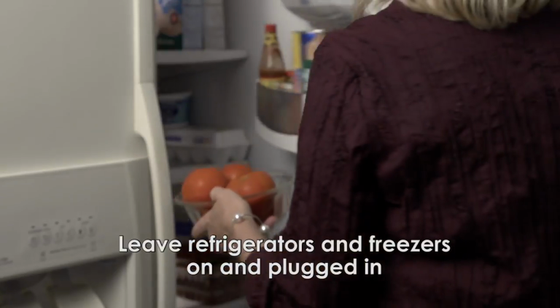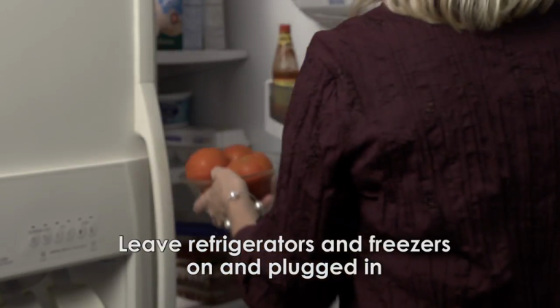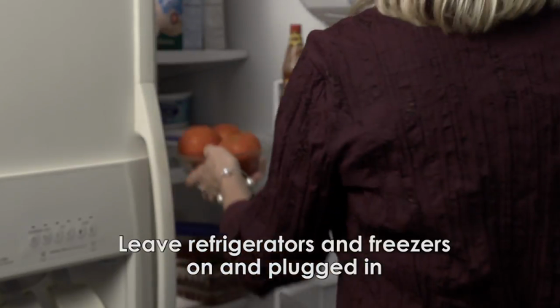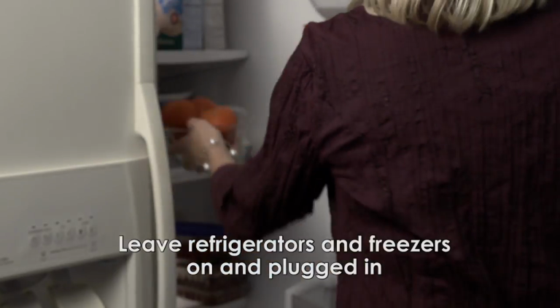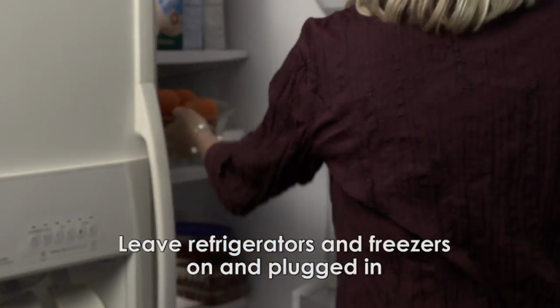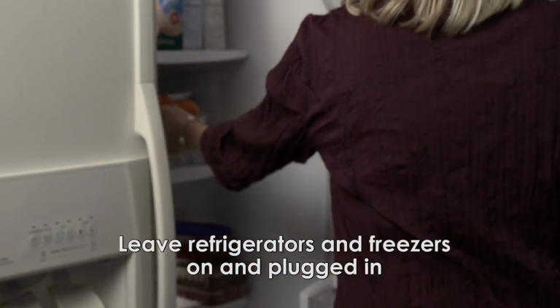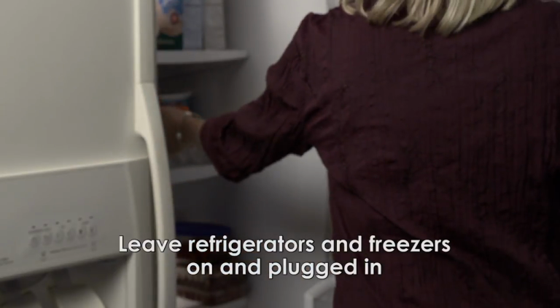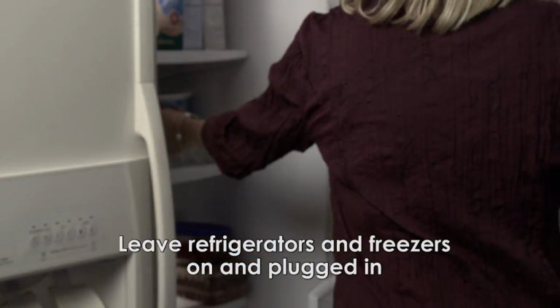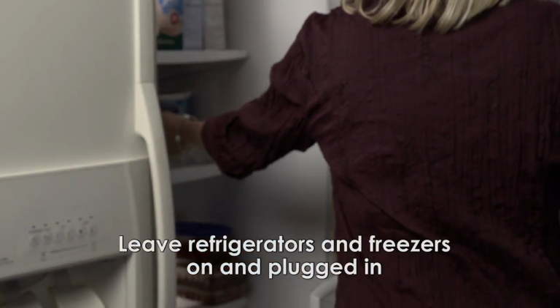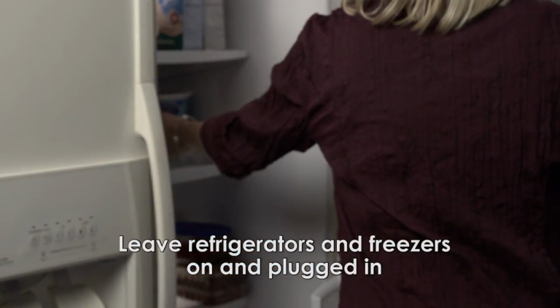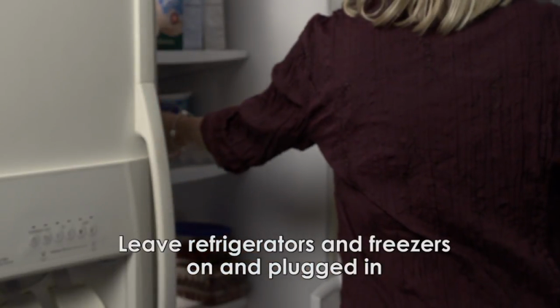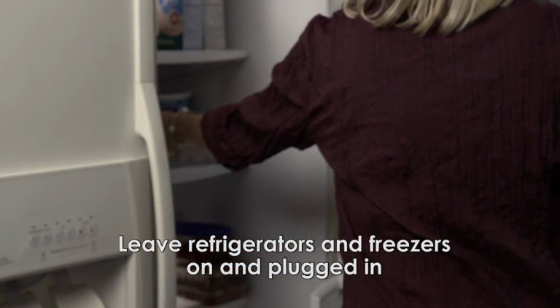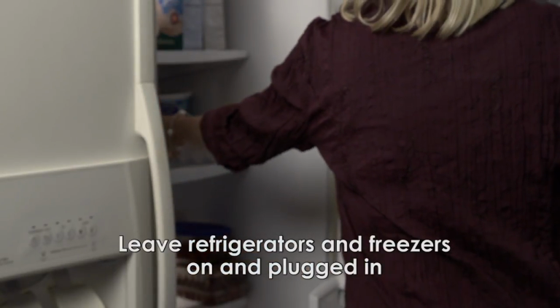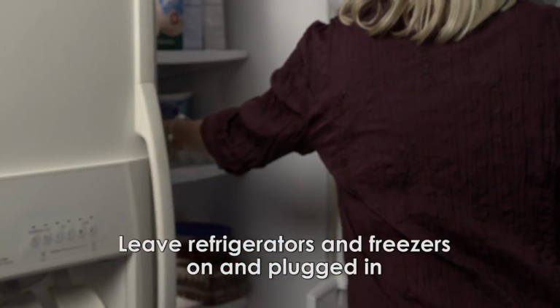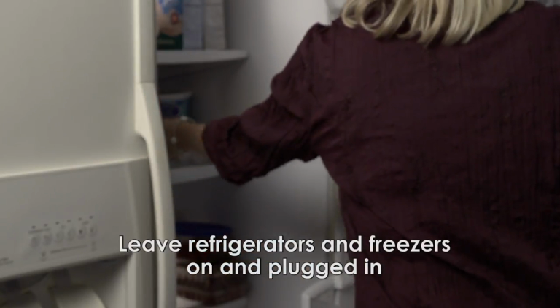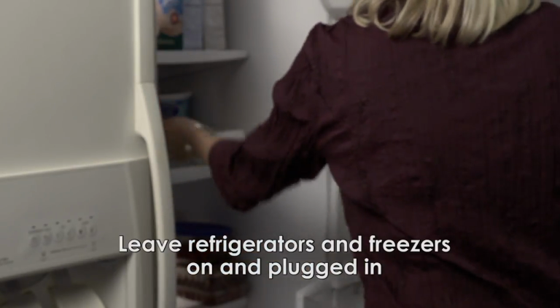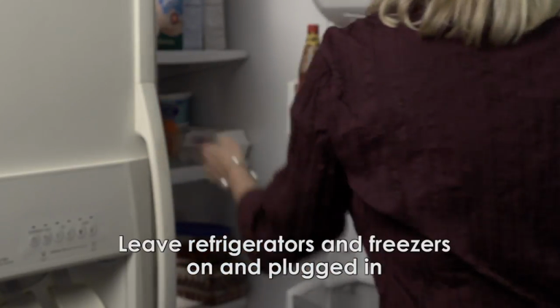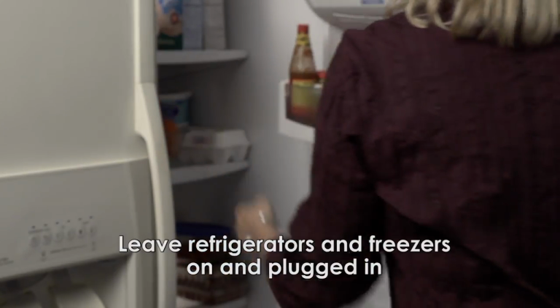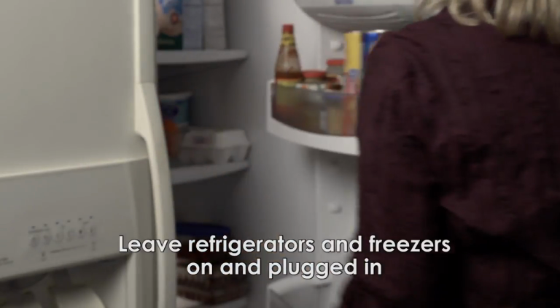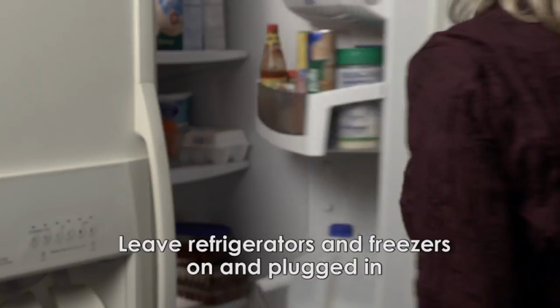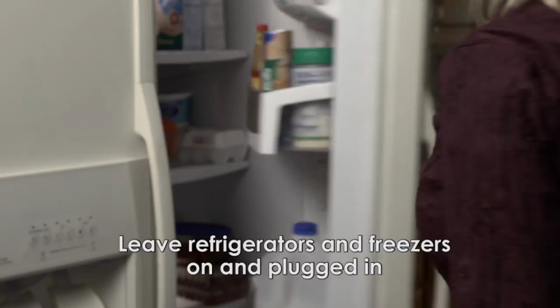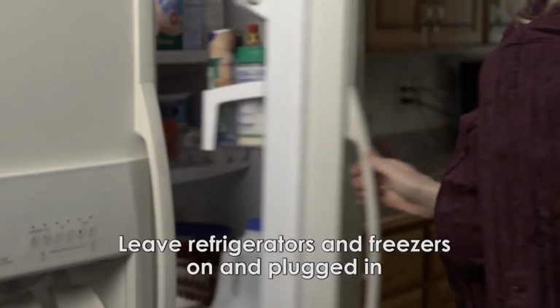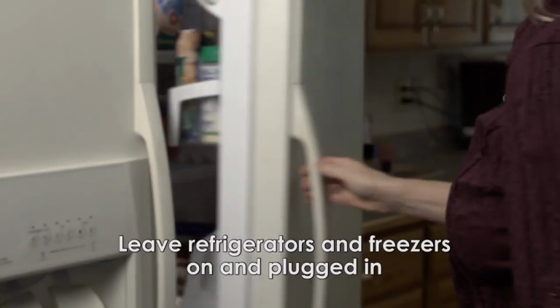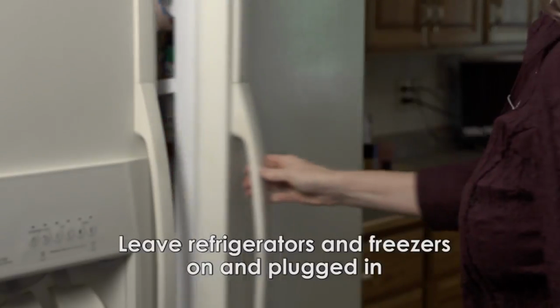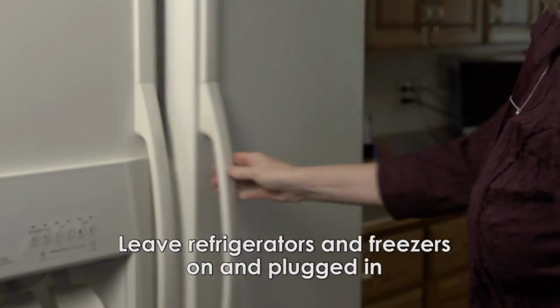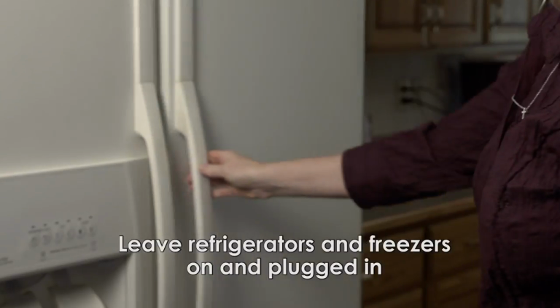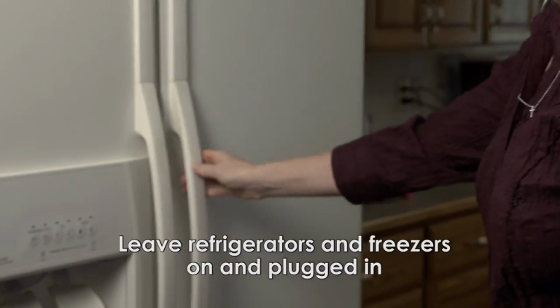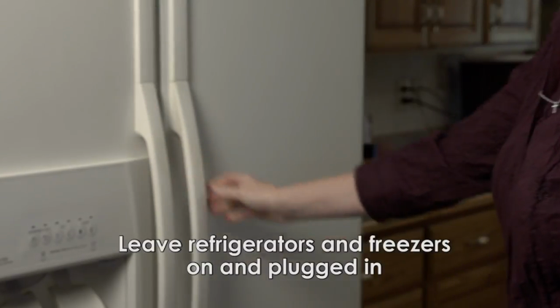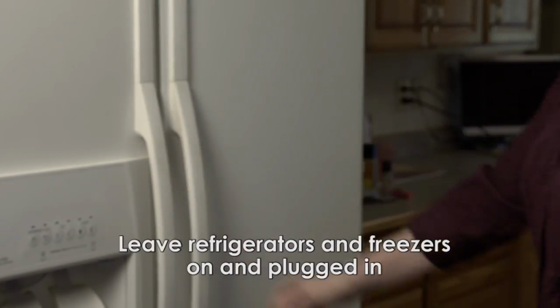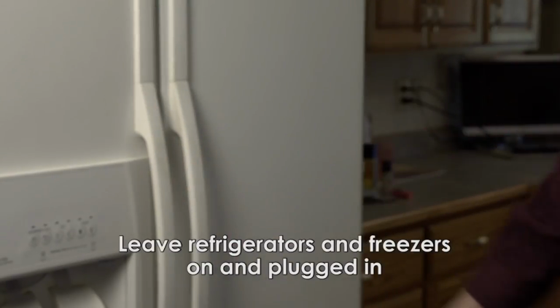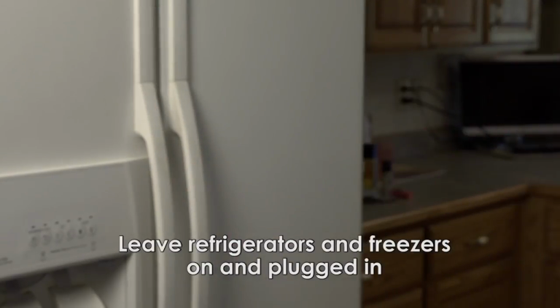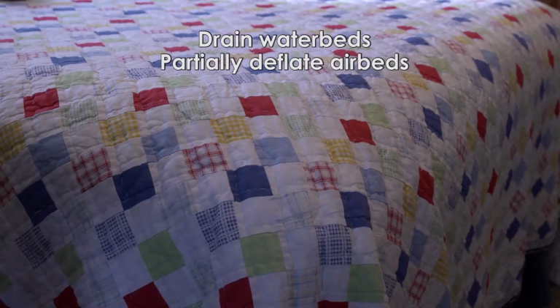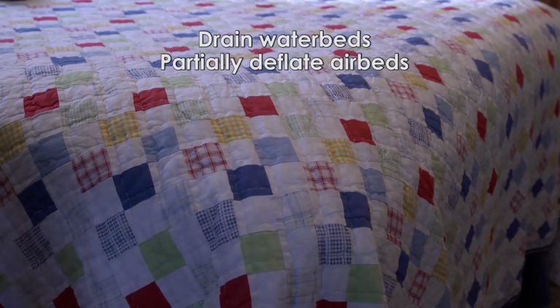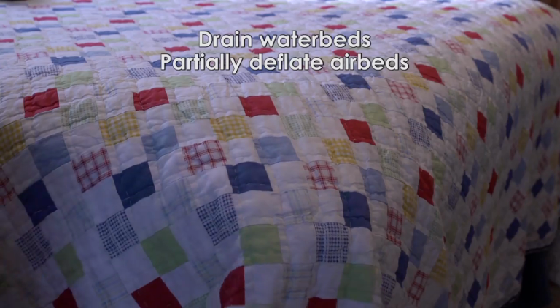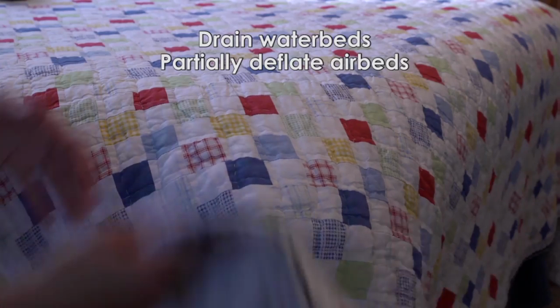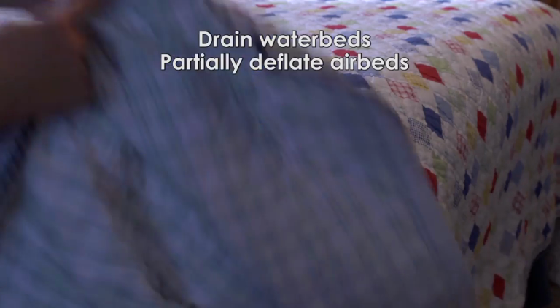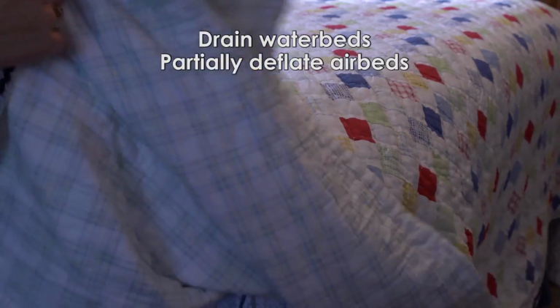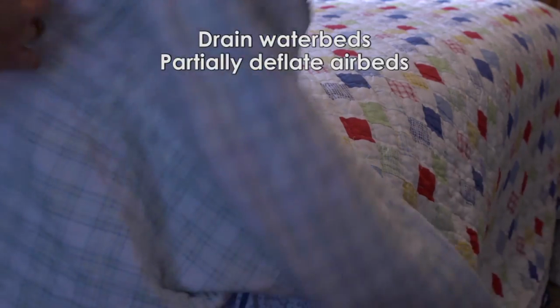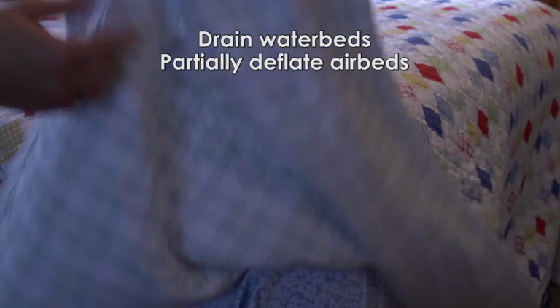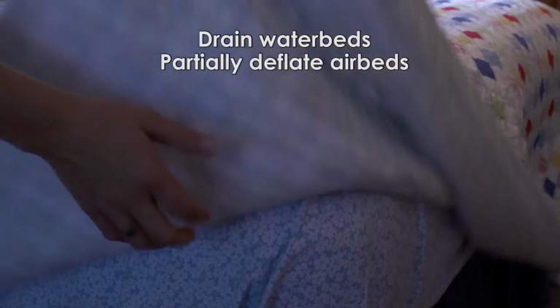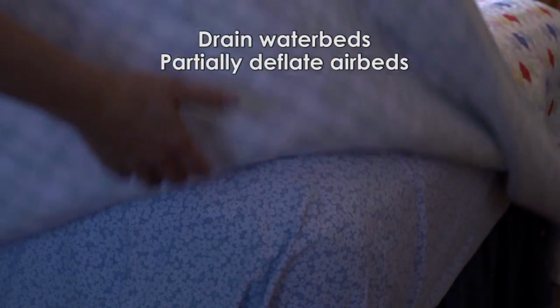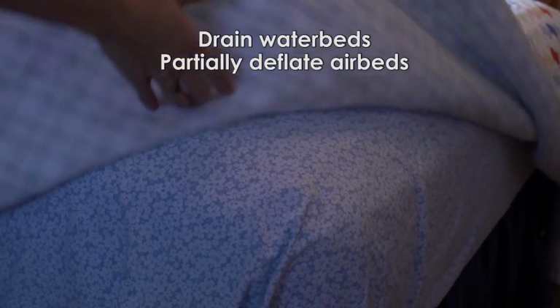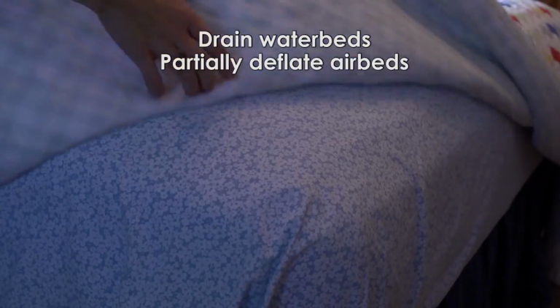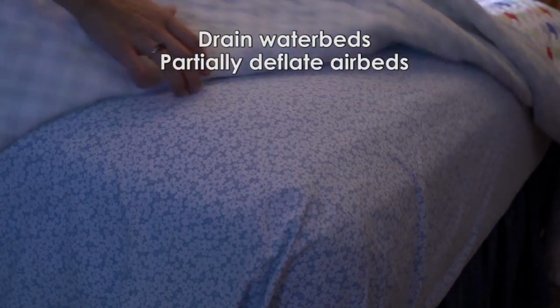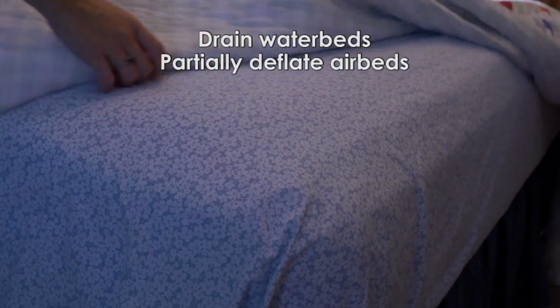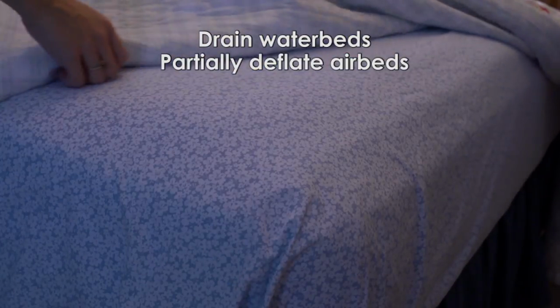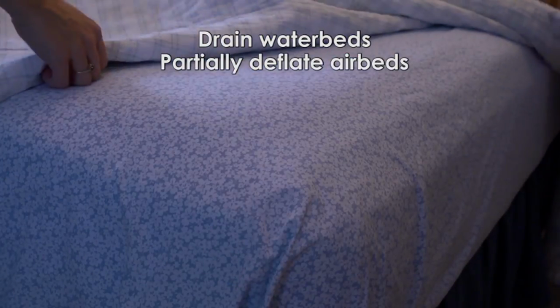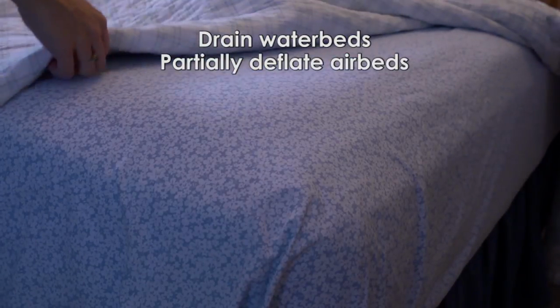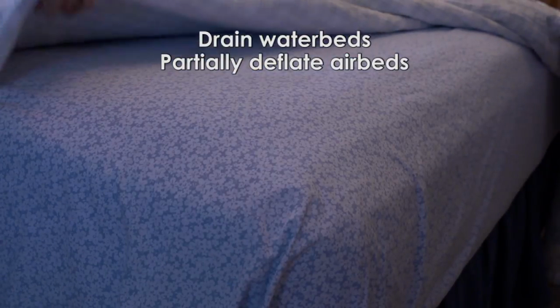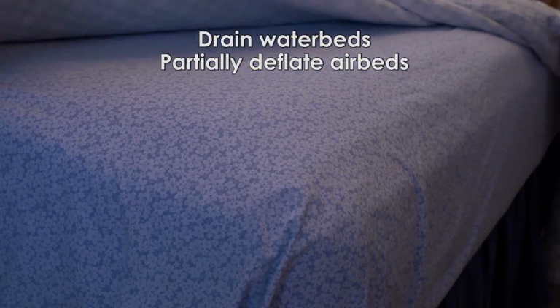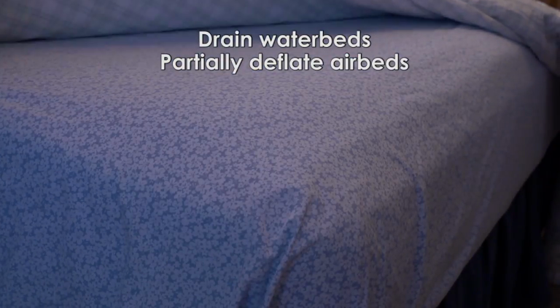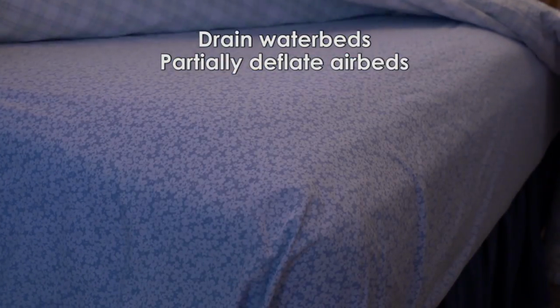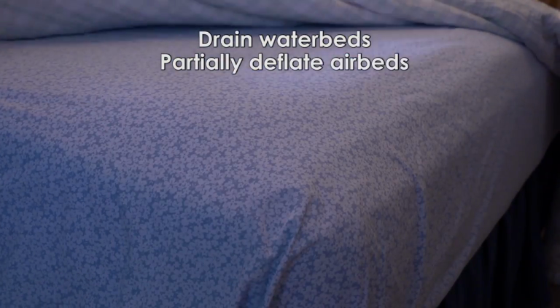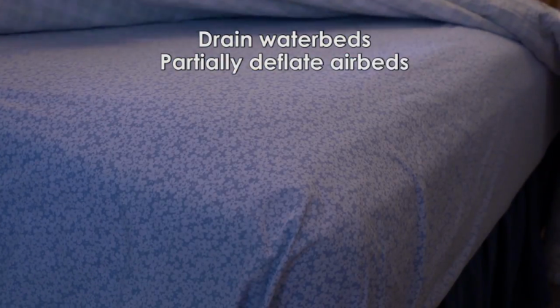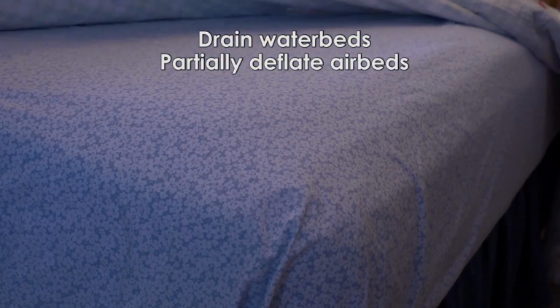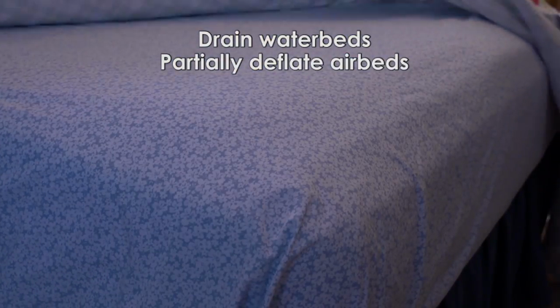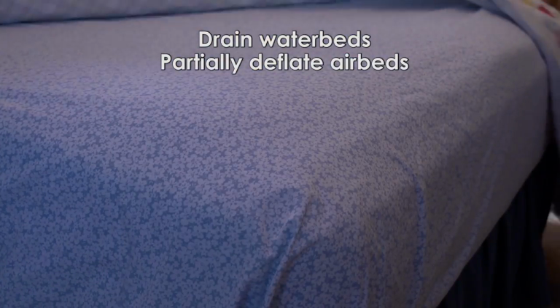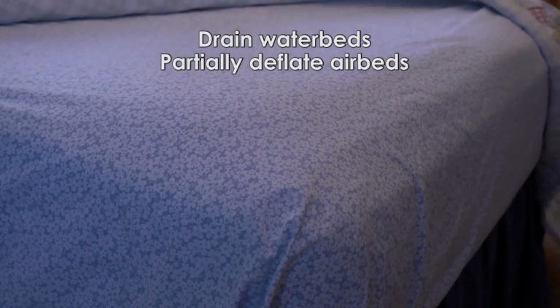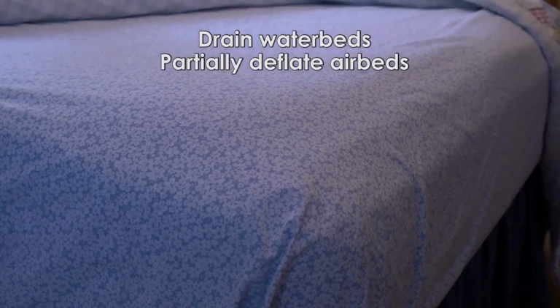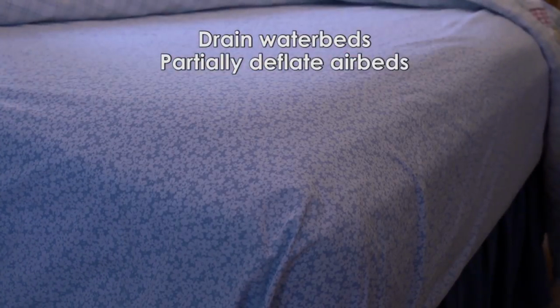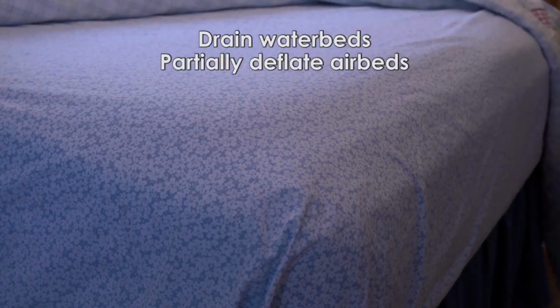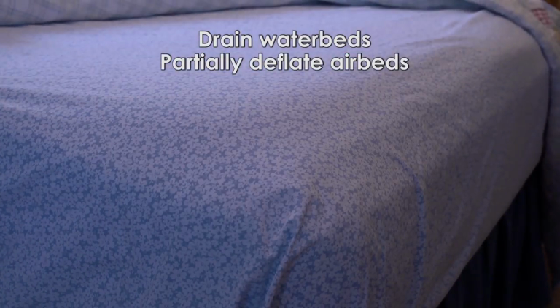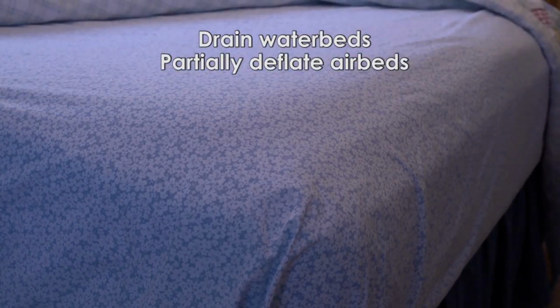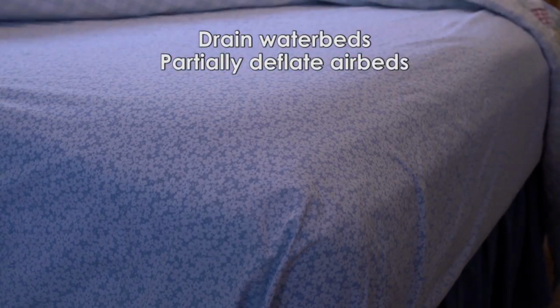Refrigerators and freezers should remain turned on and plugged in. Water beds must be drained and air beds partially deflated.